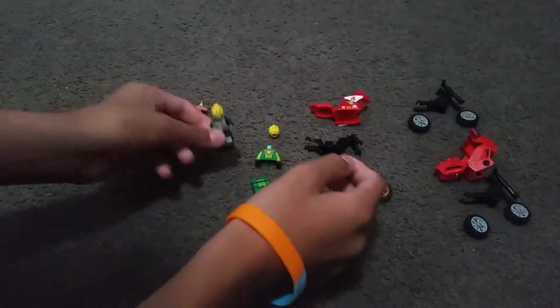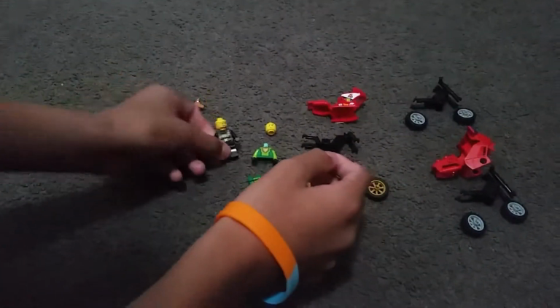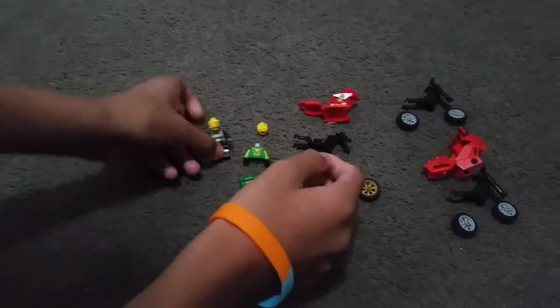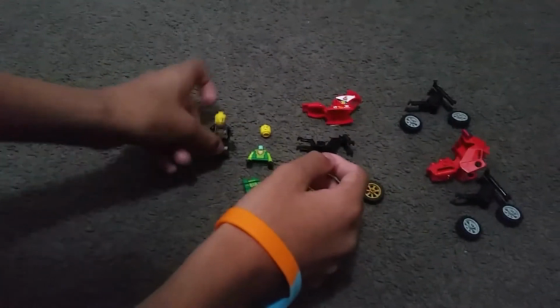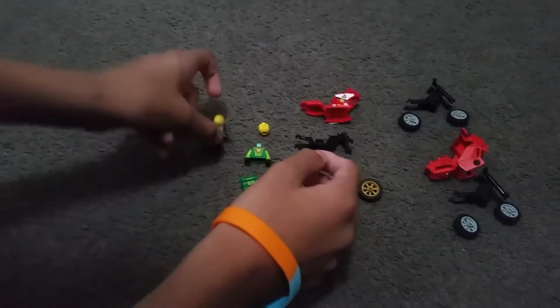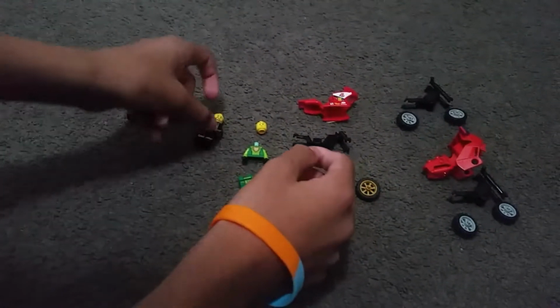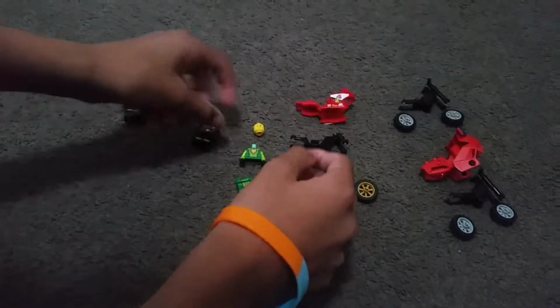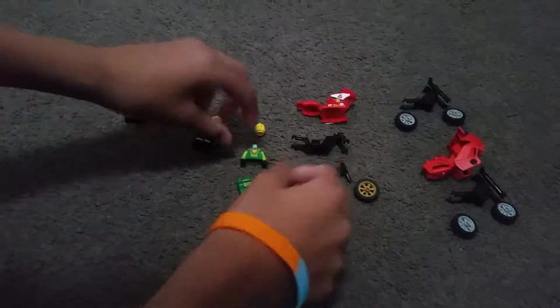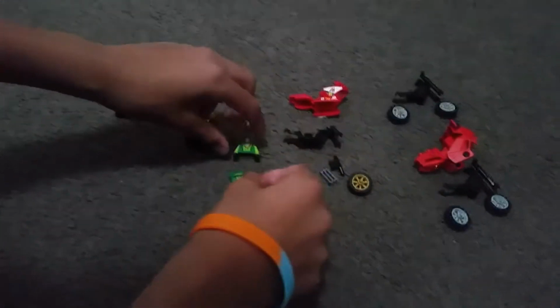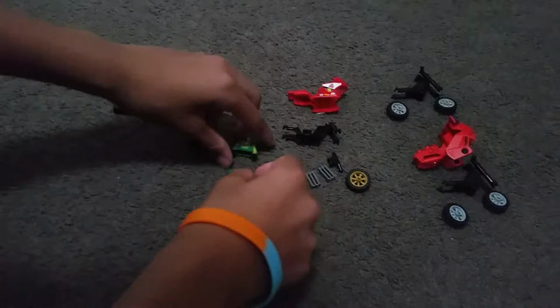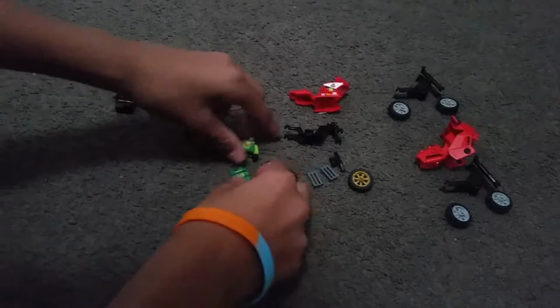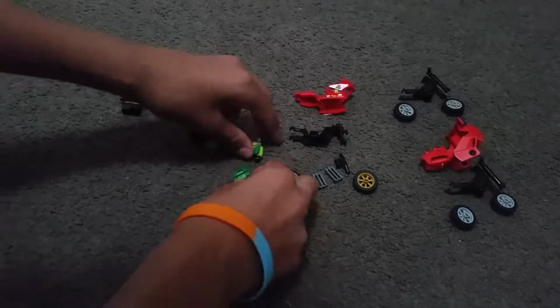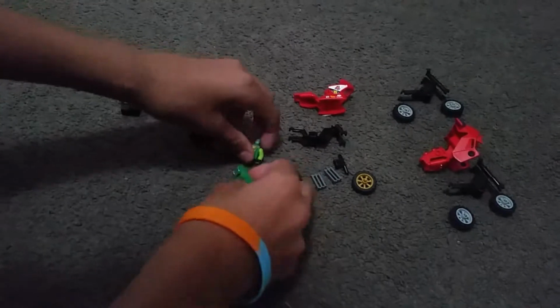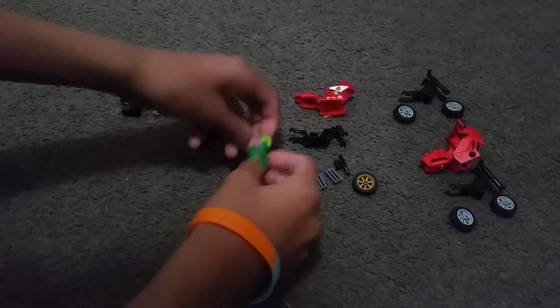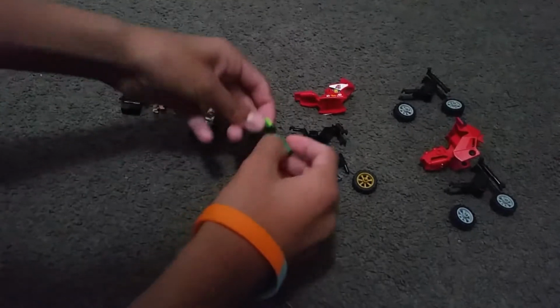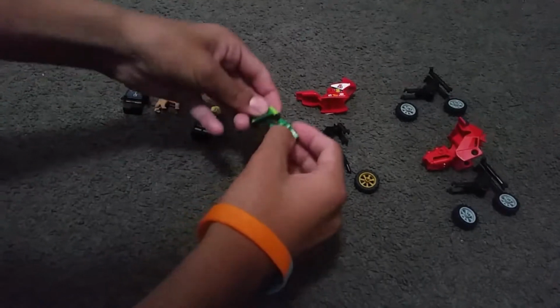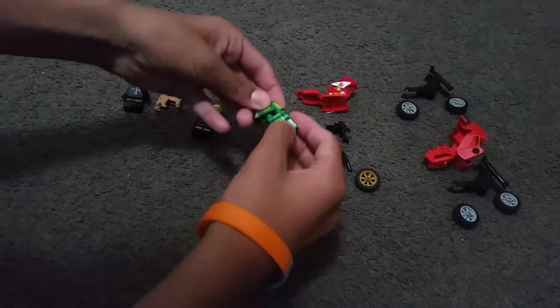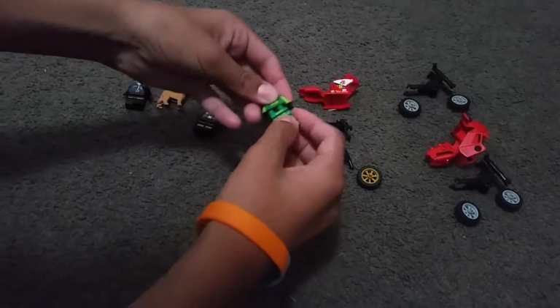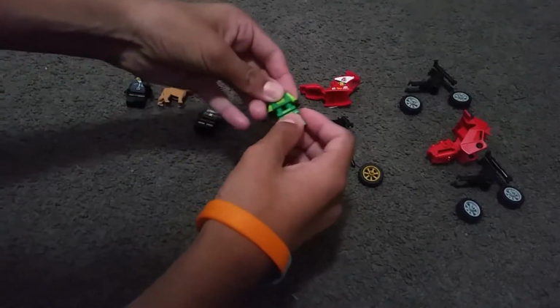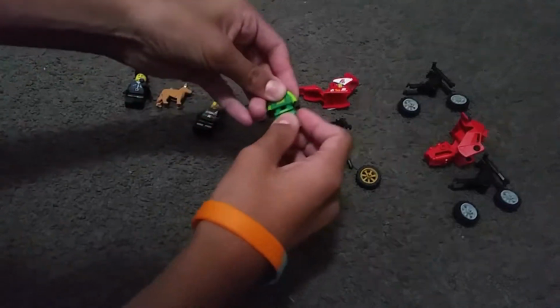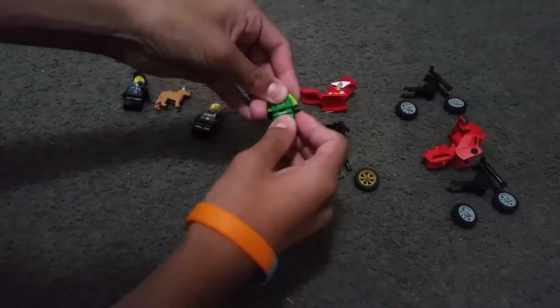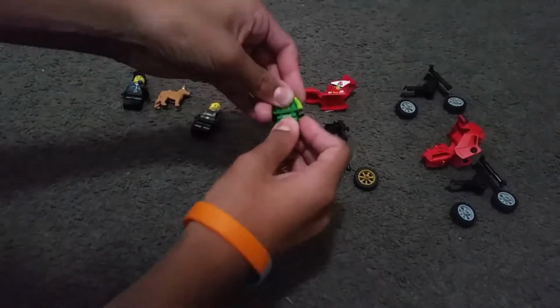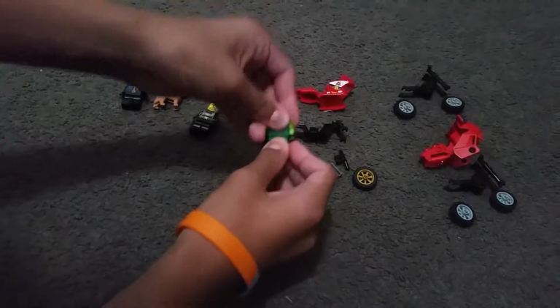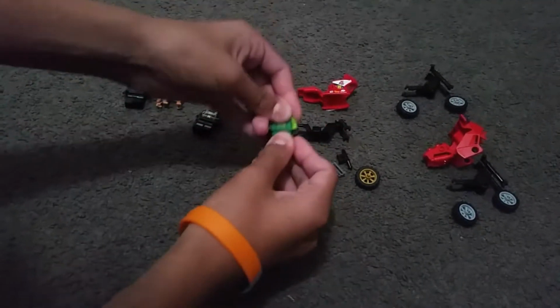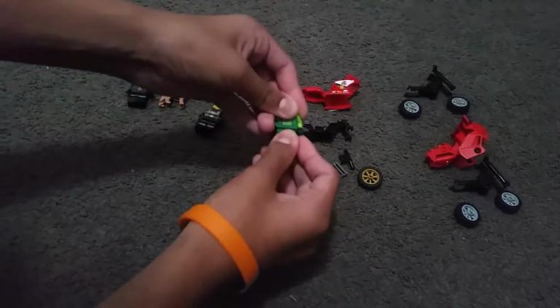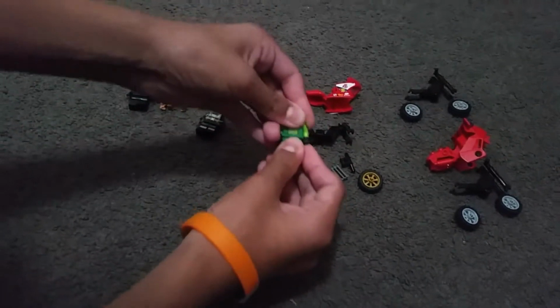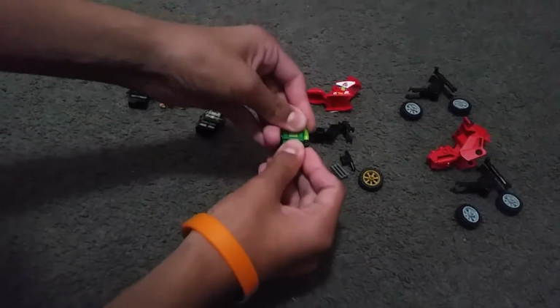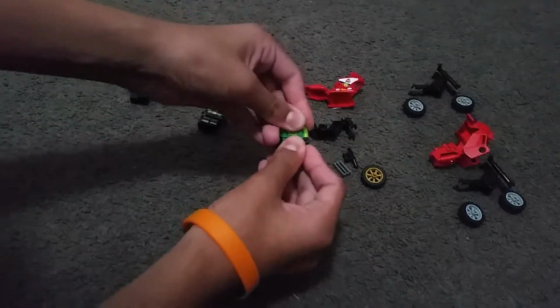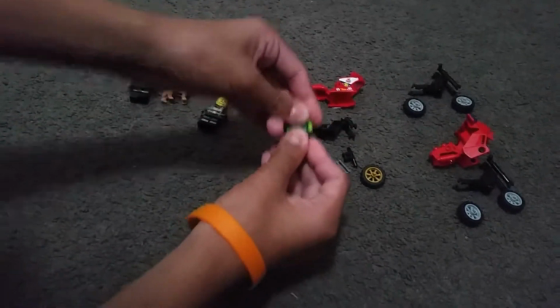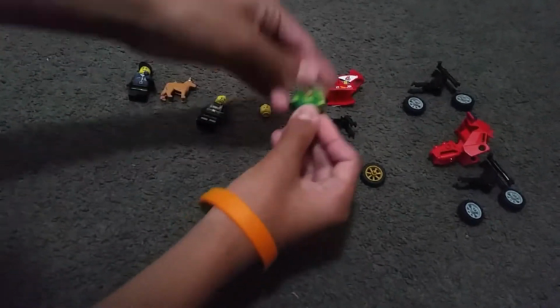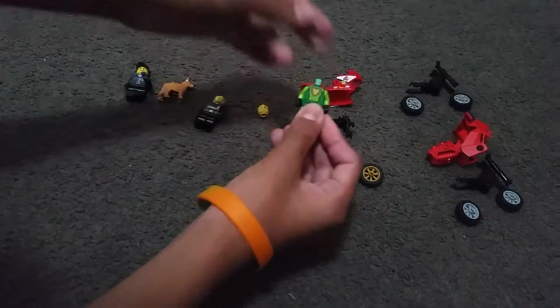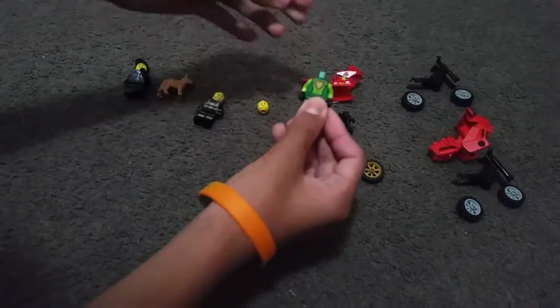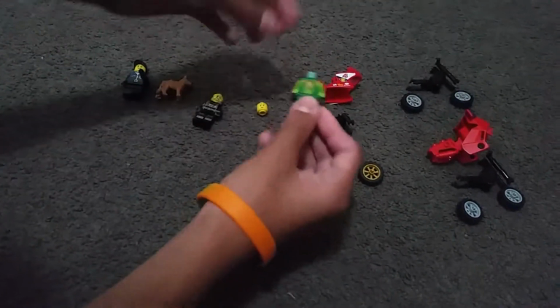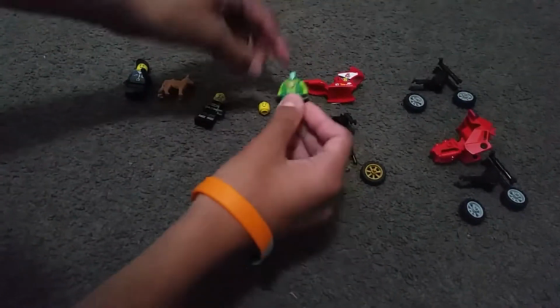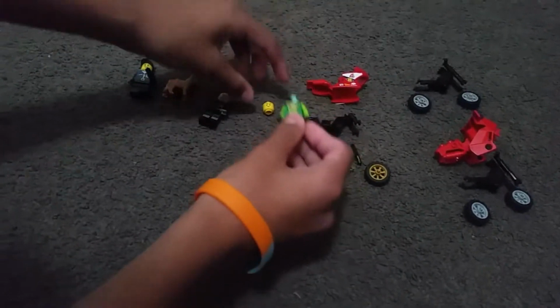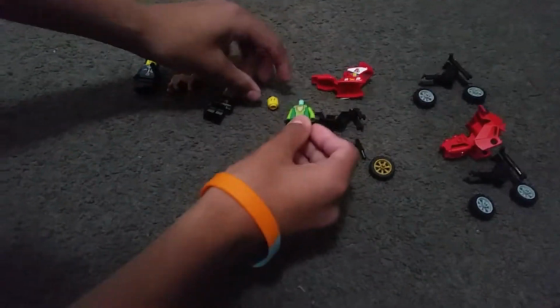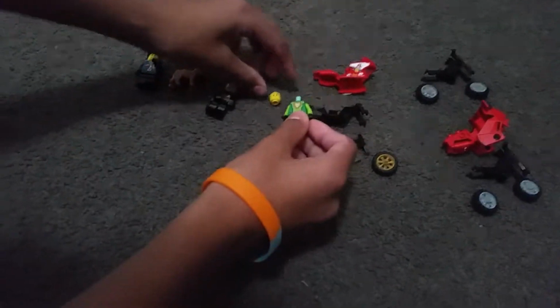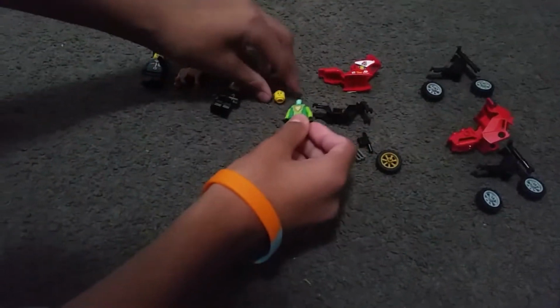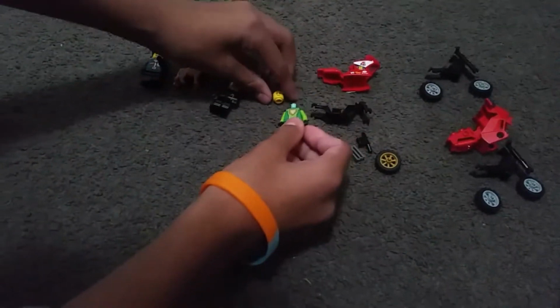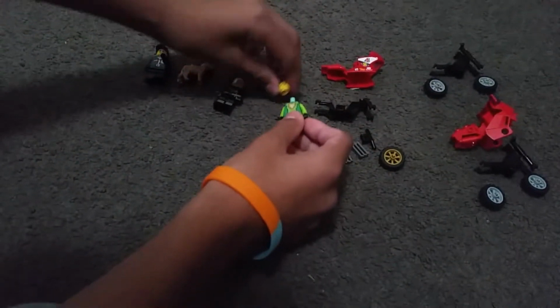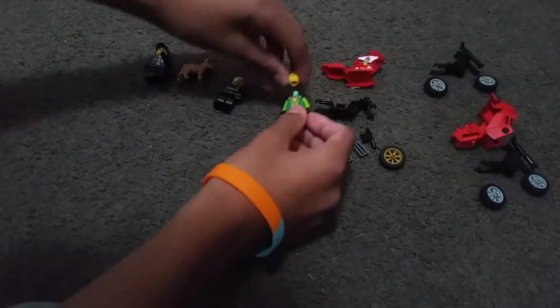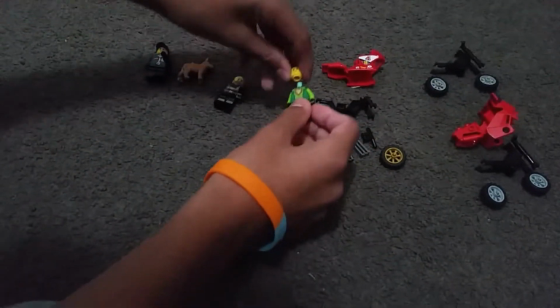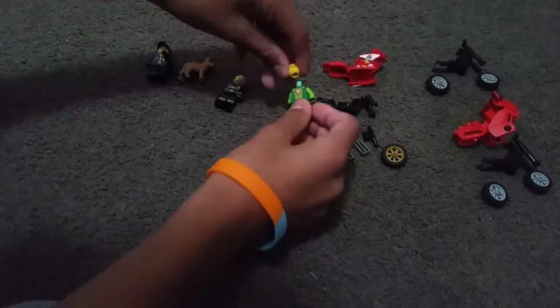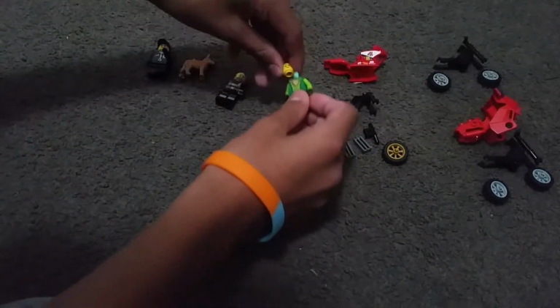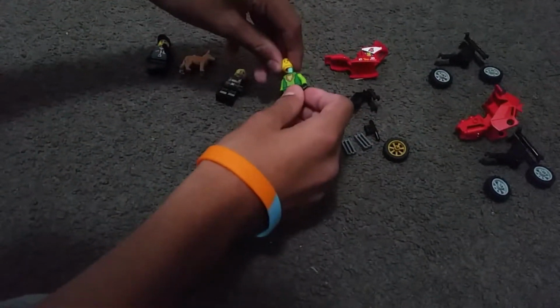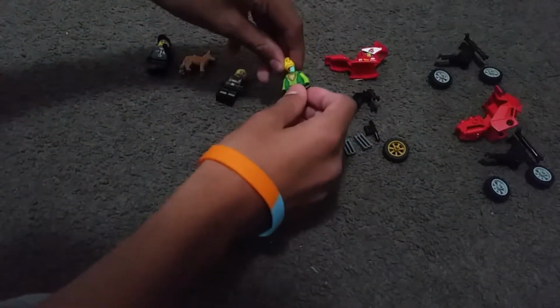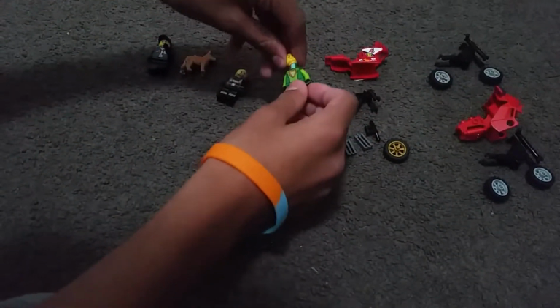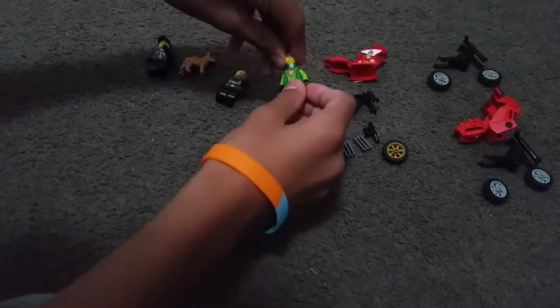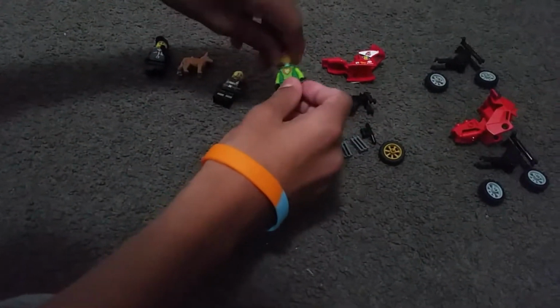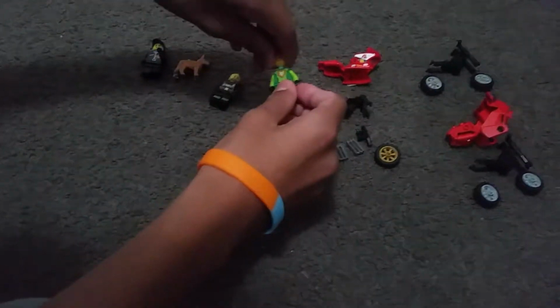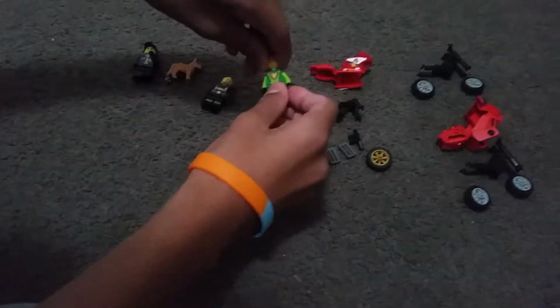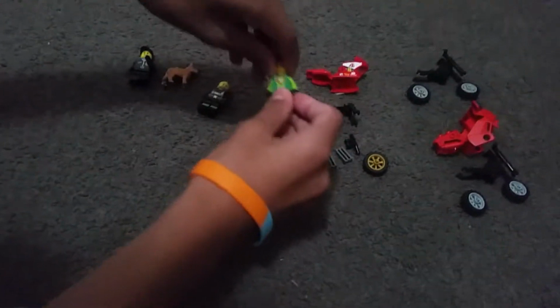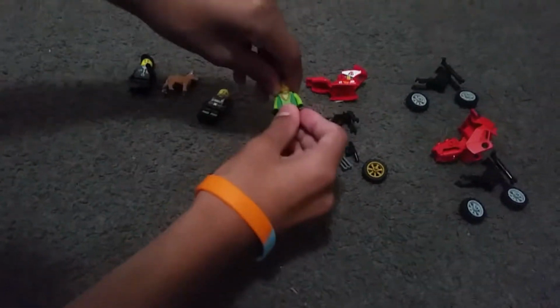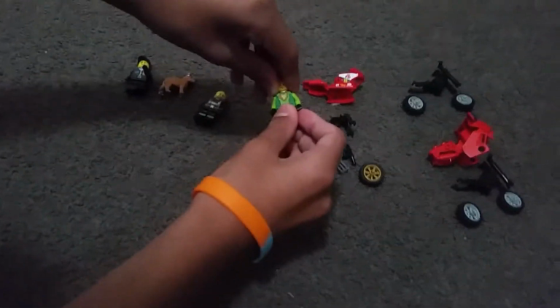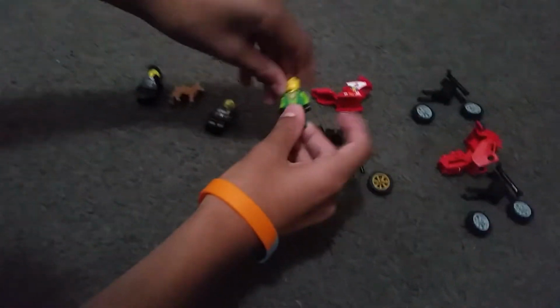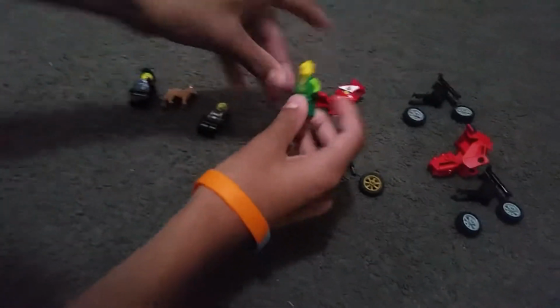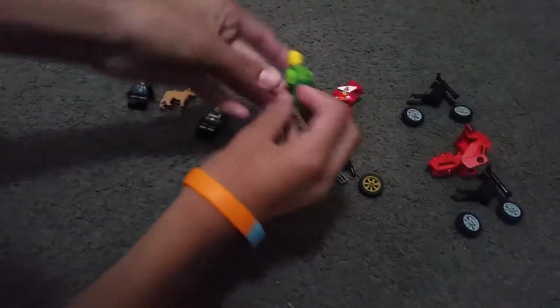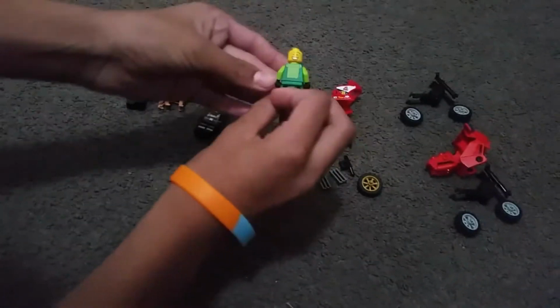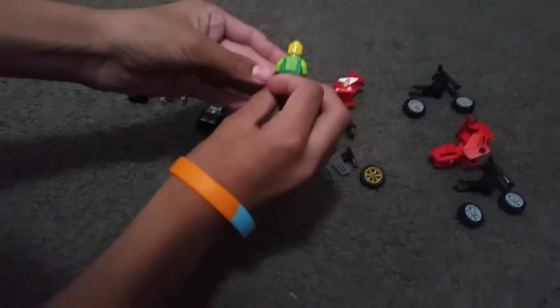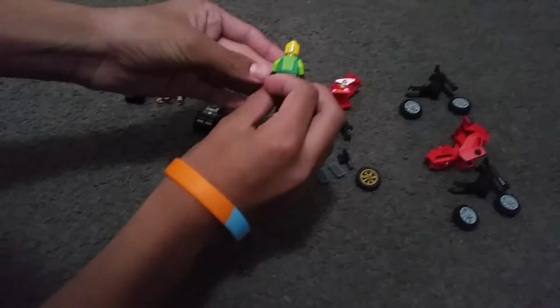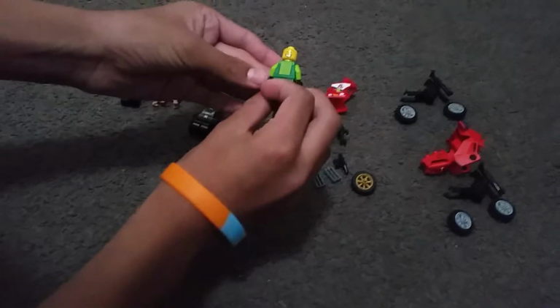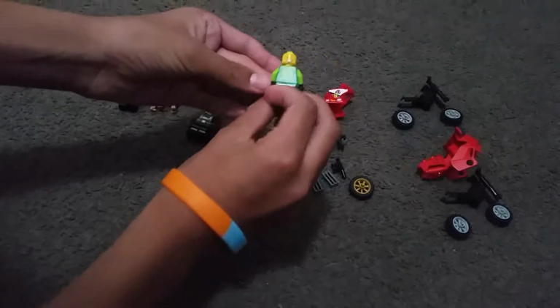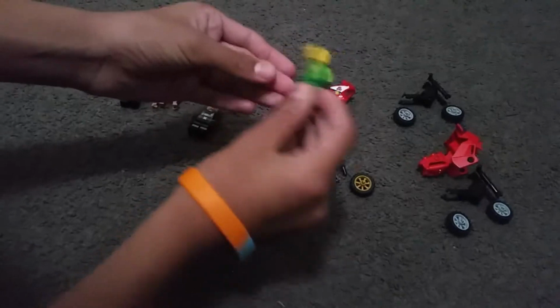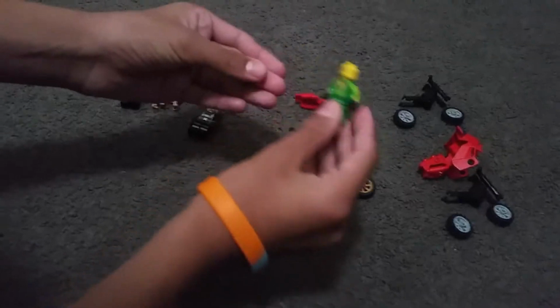We got this Nexo Knights guy. He's full green. His name's Aaron. Put this on and you got two faces.